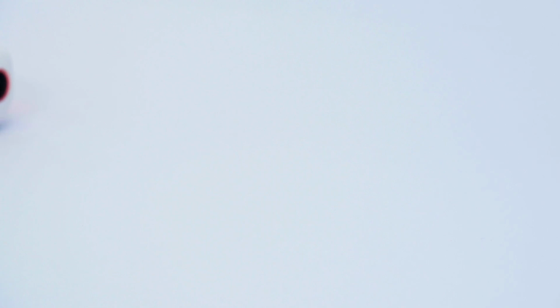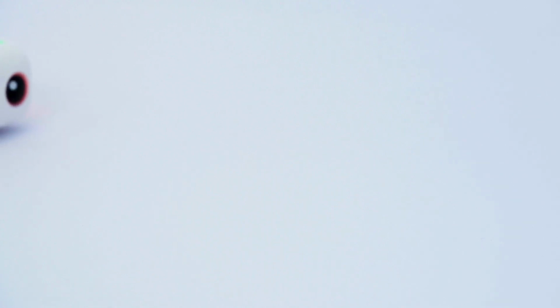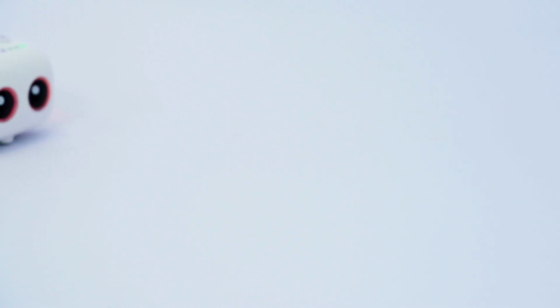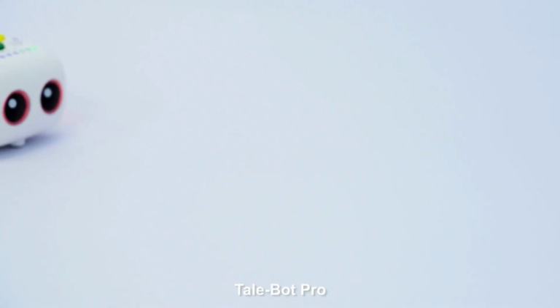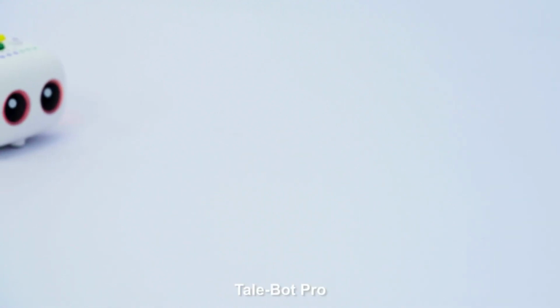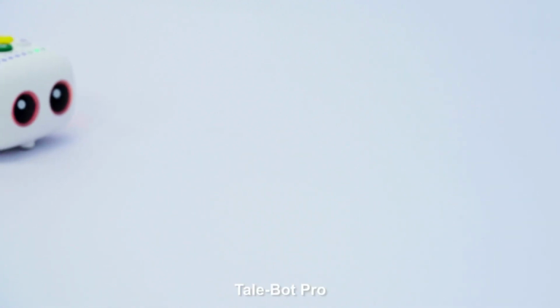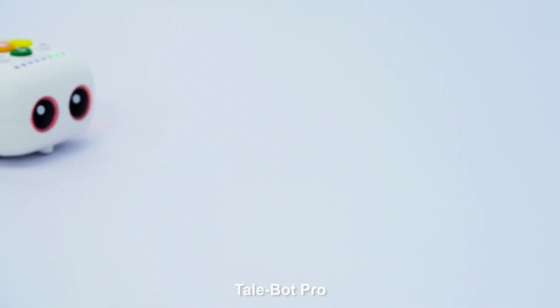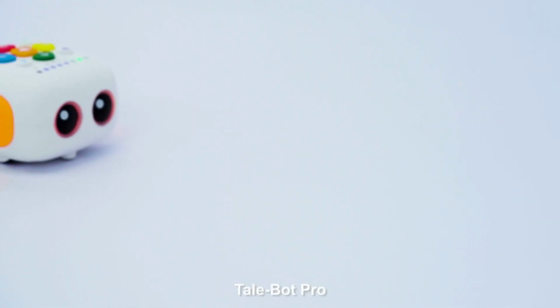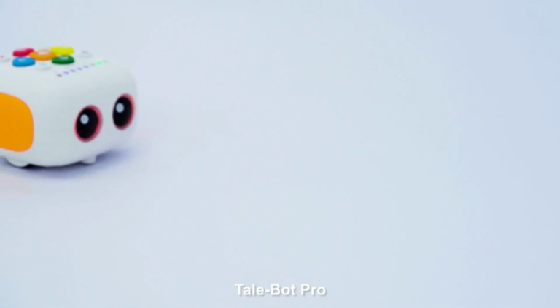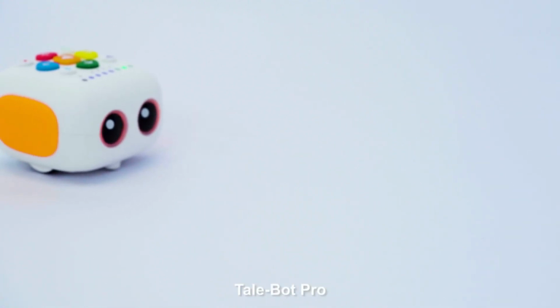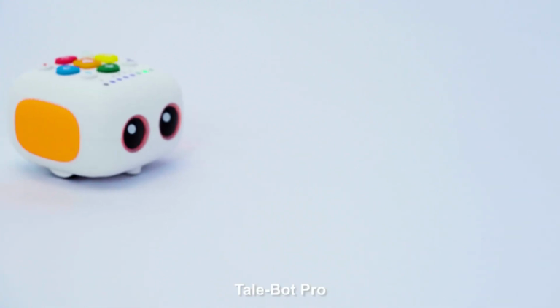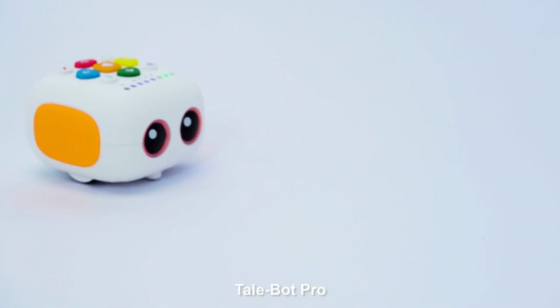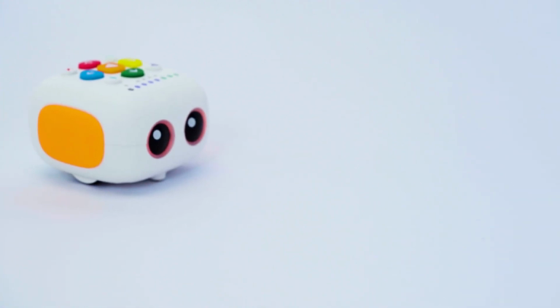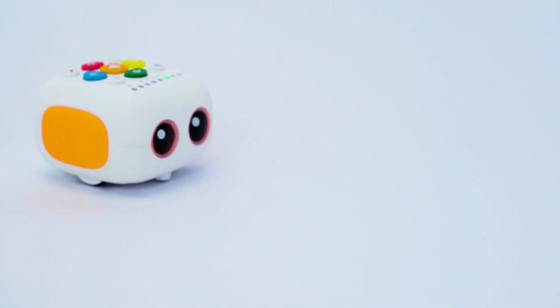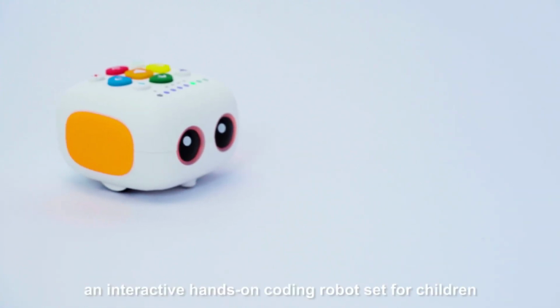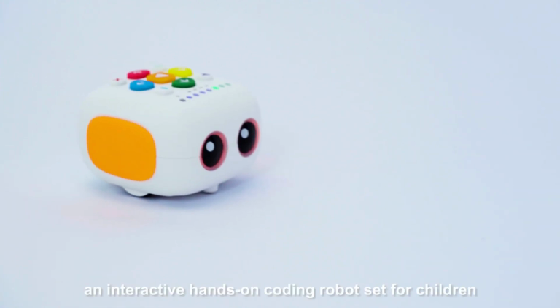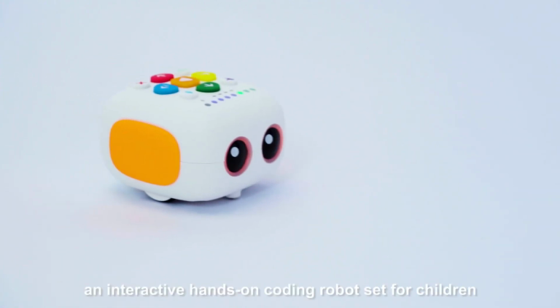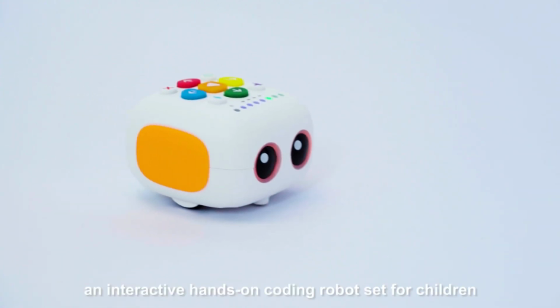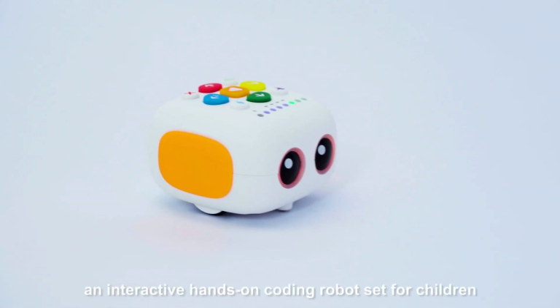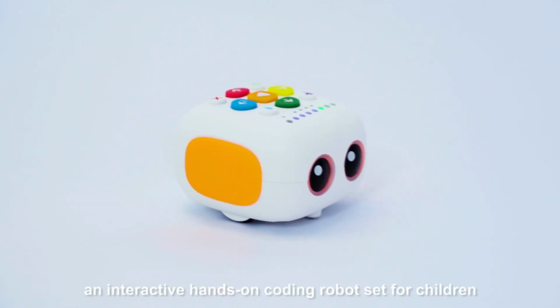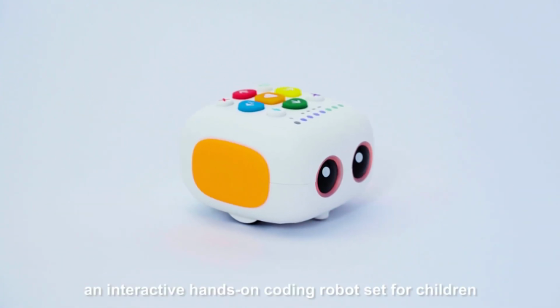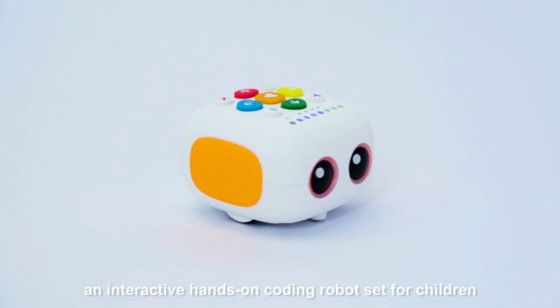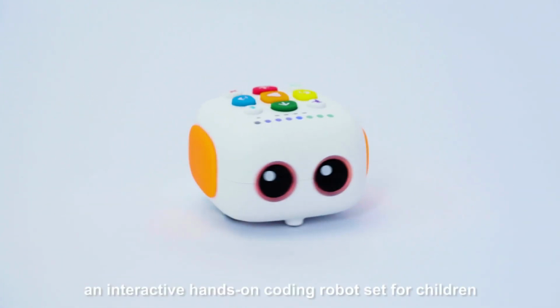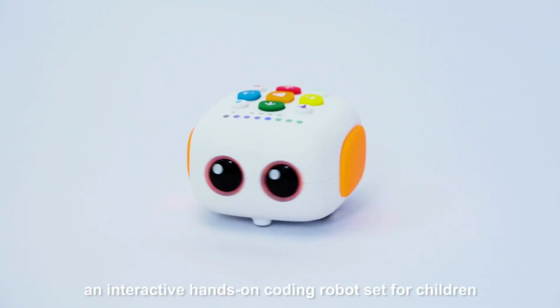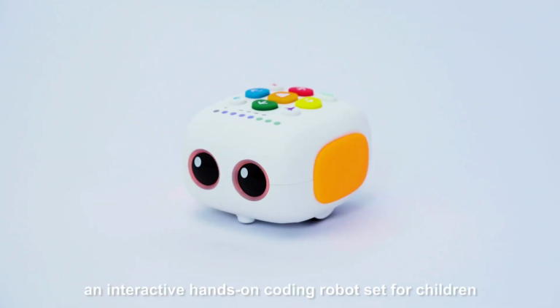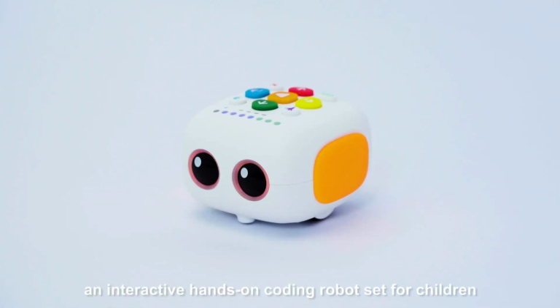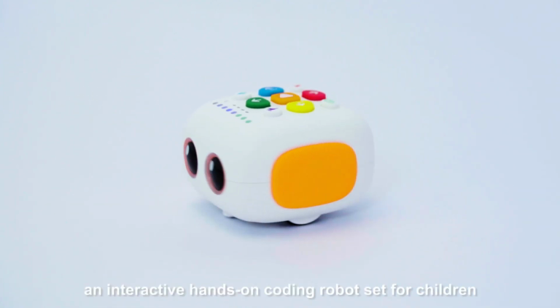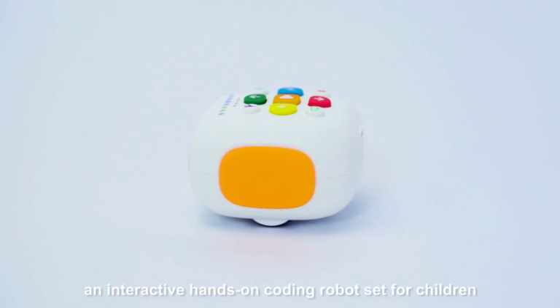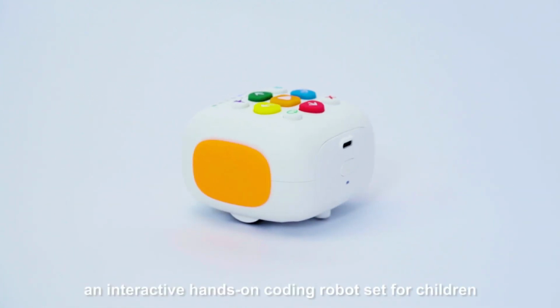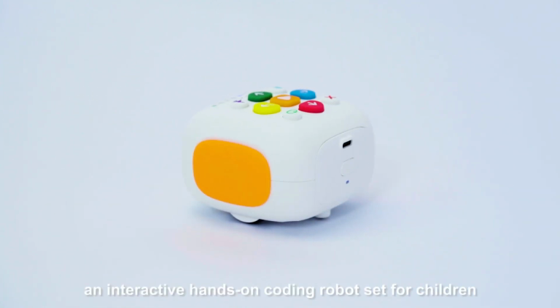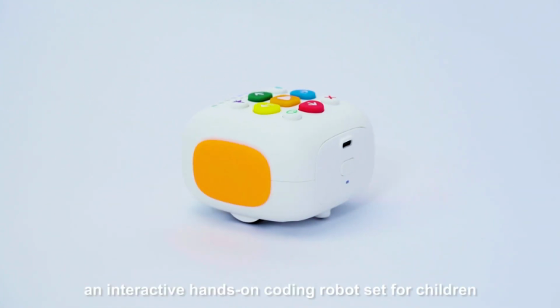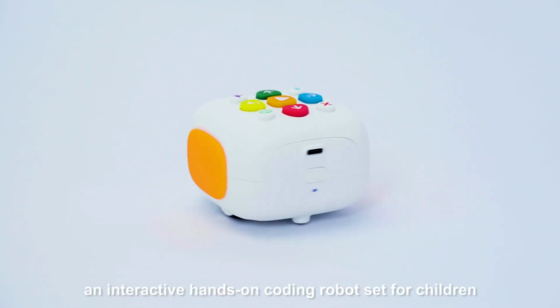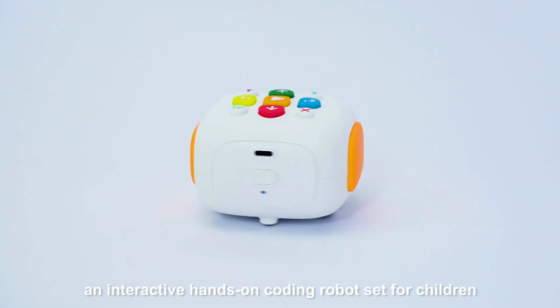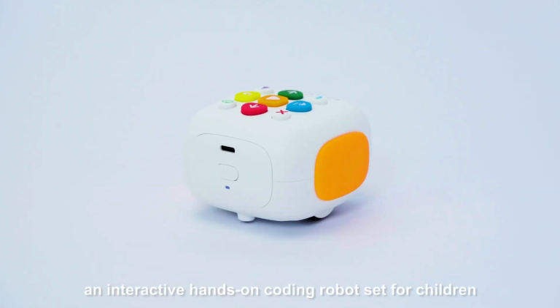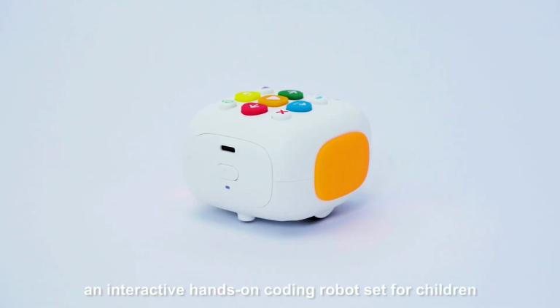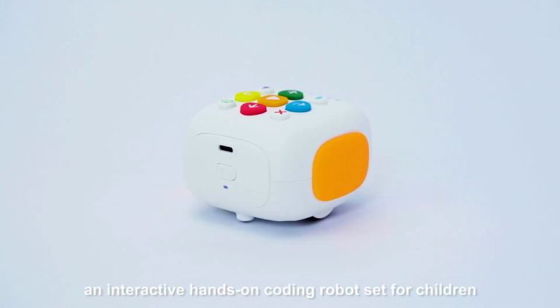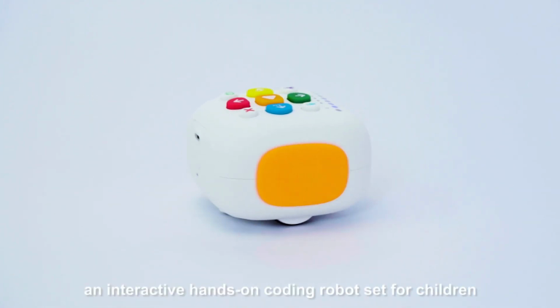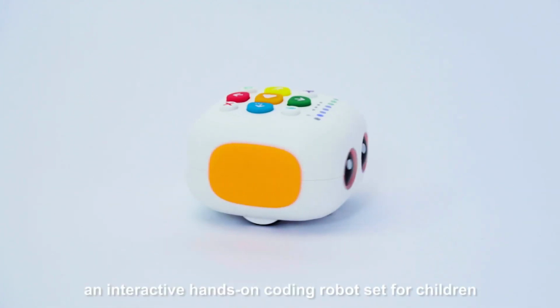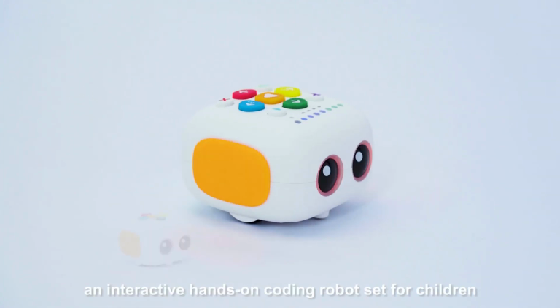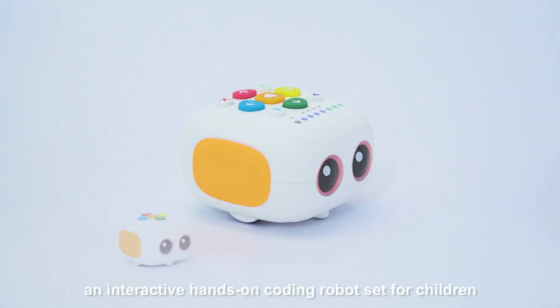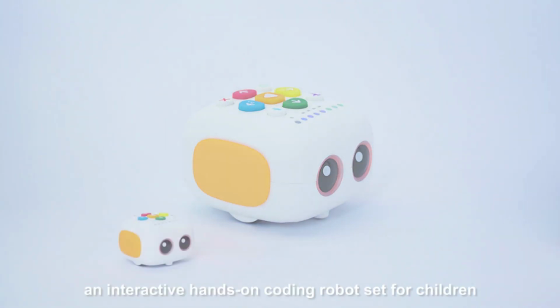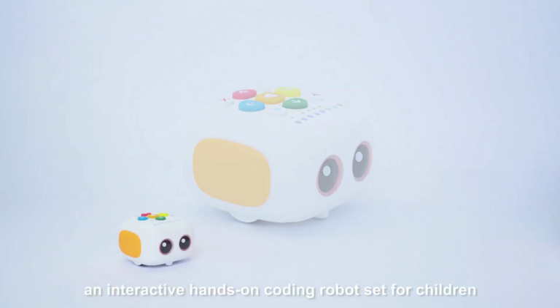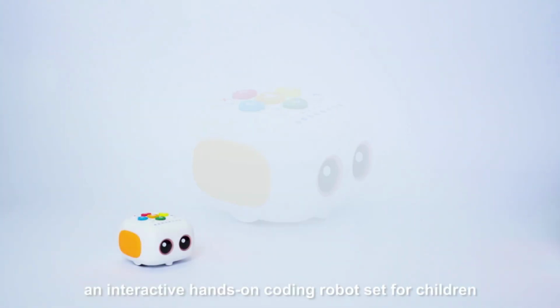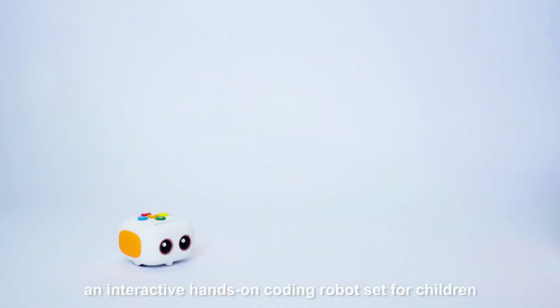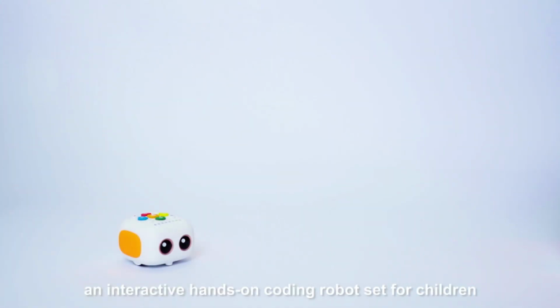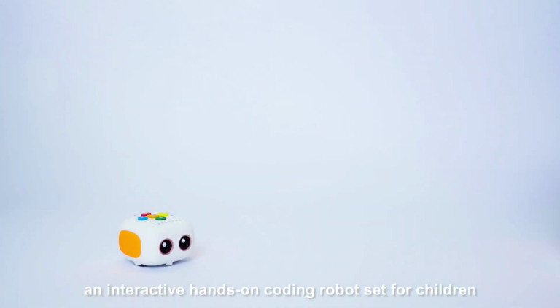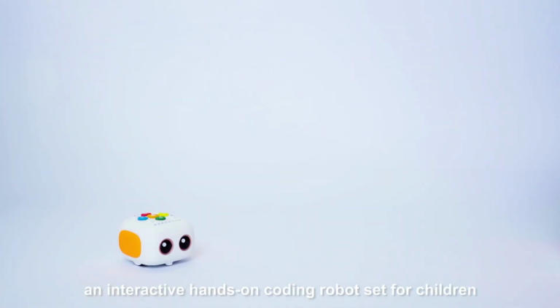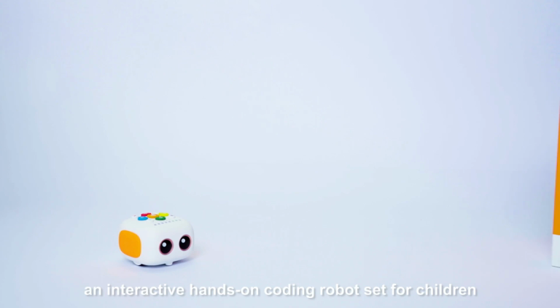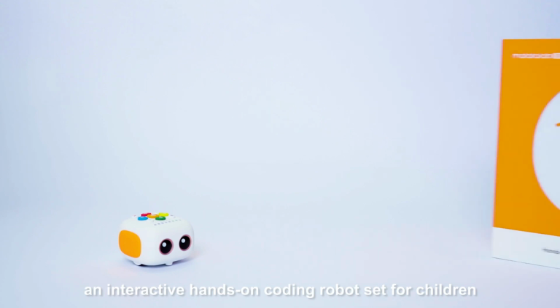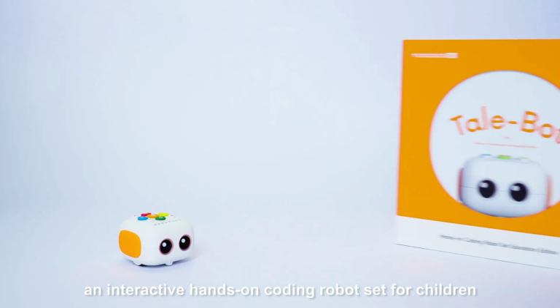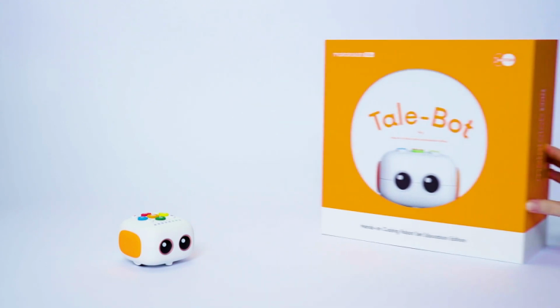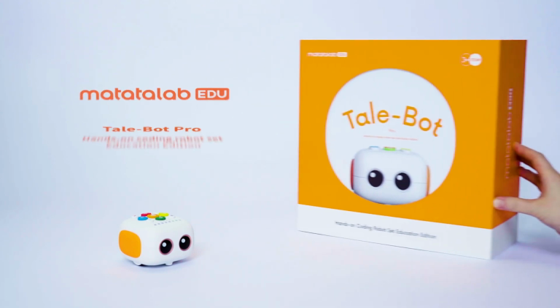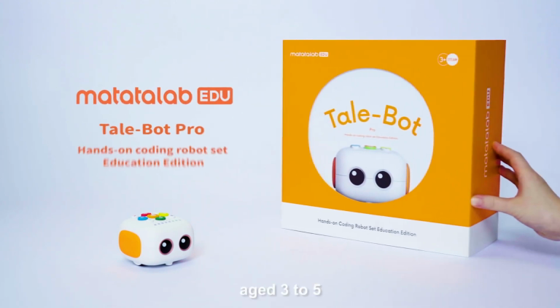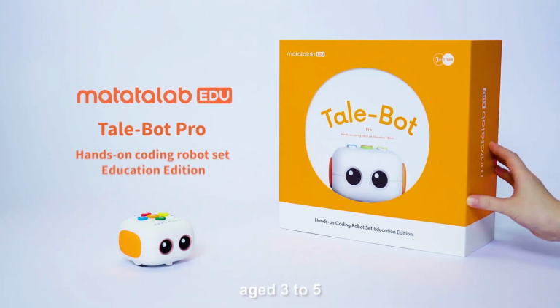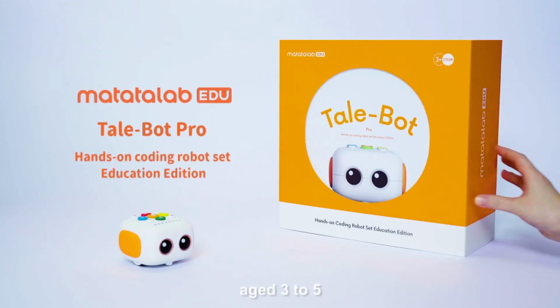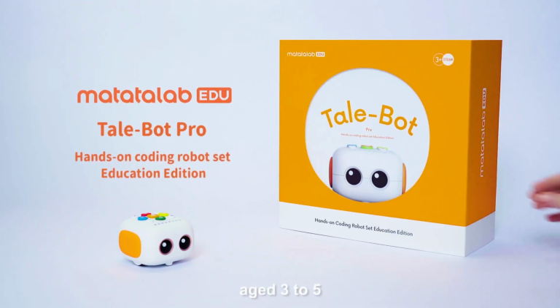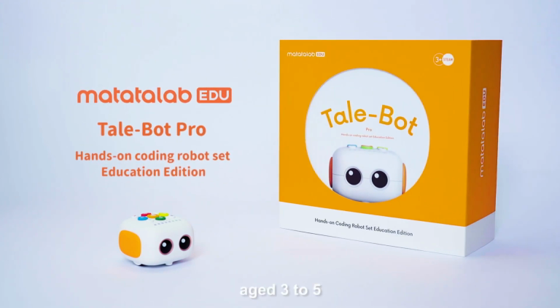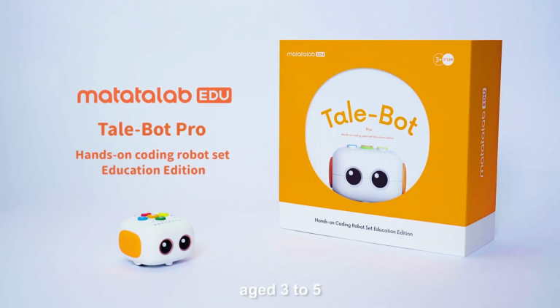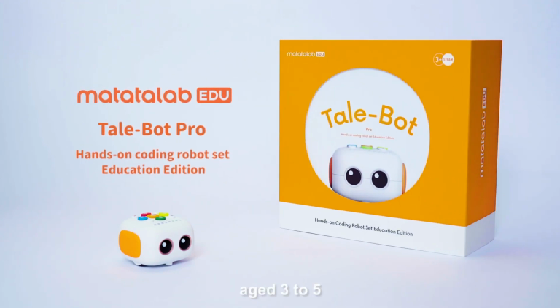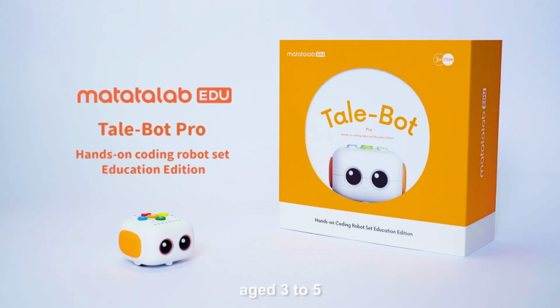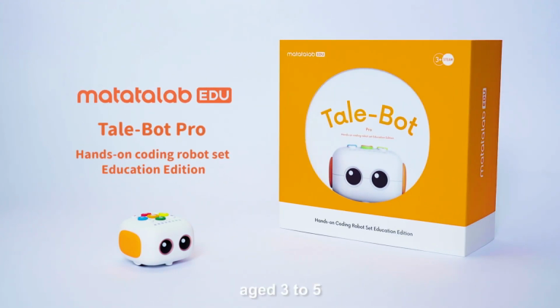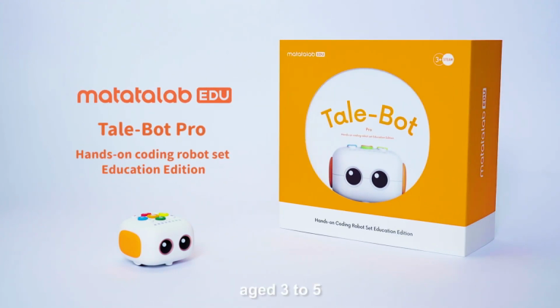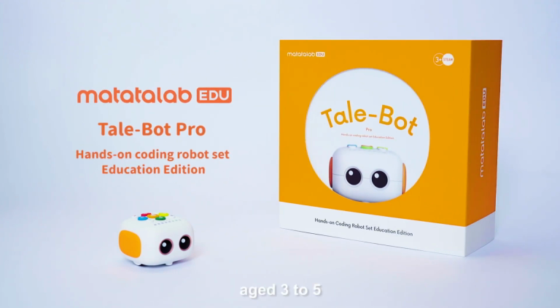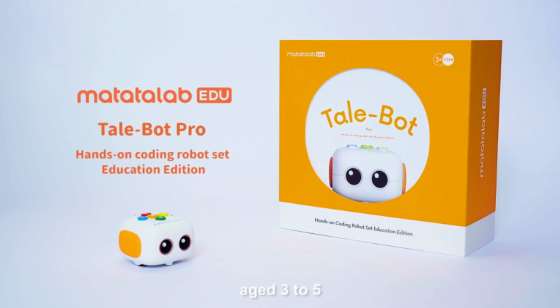TailBot Pro — an interactive, hands-on coding robot set for children aged 3 to 5.